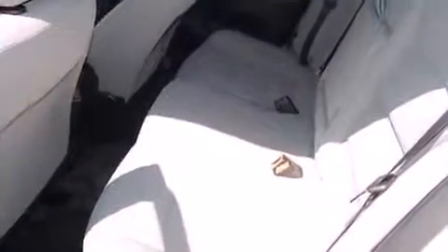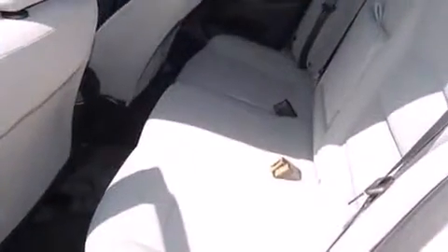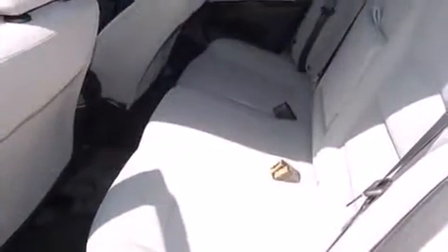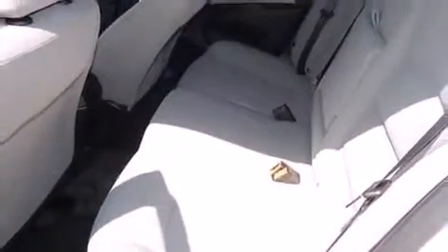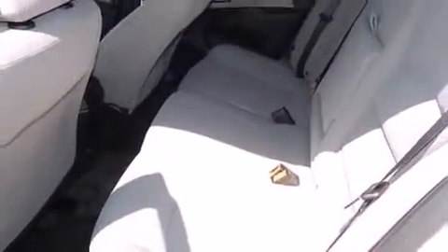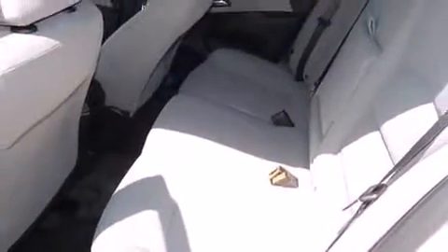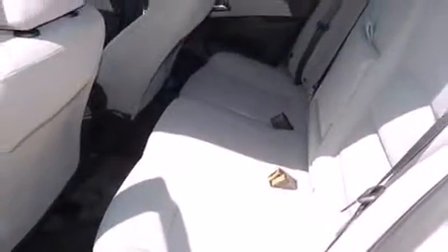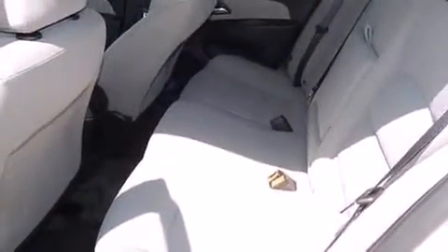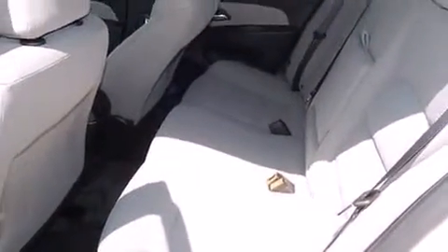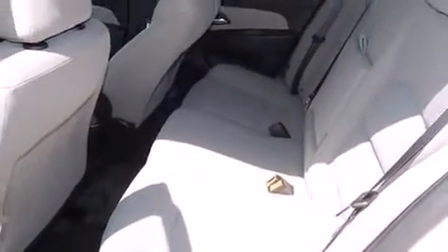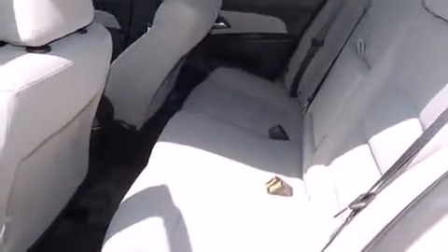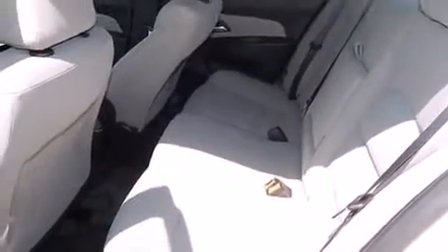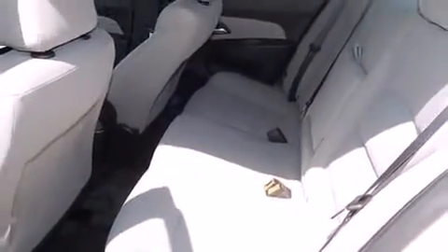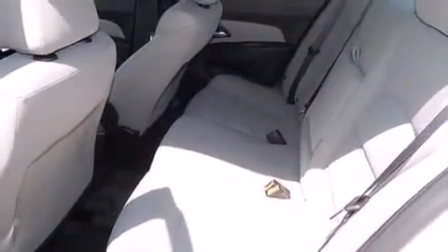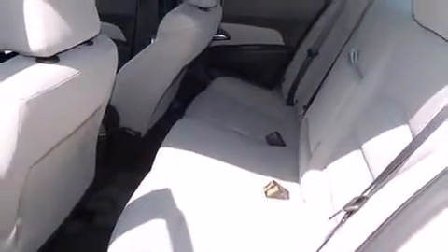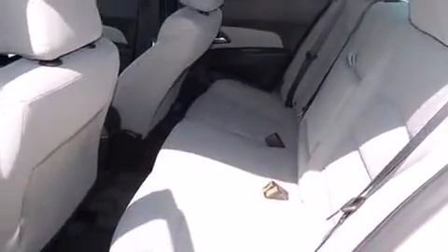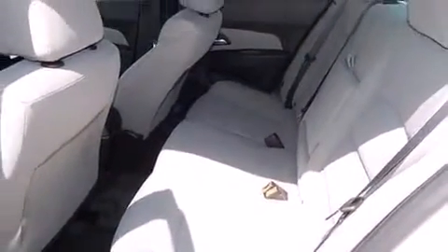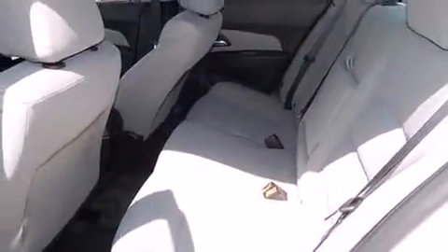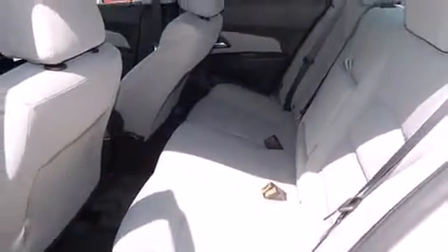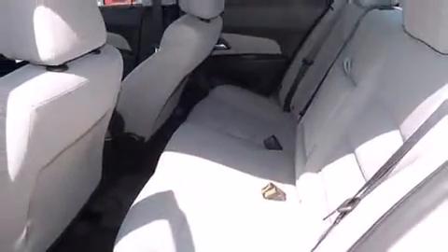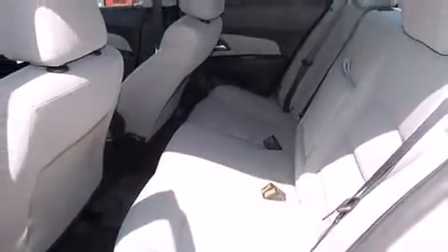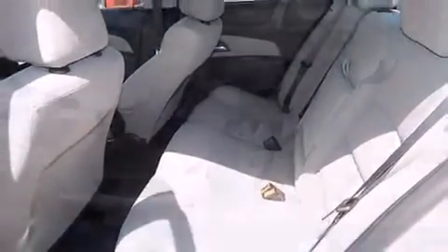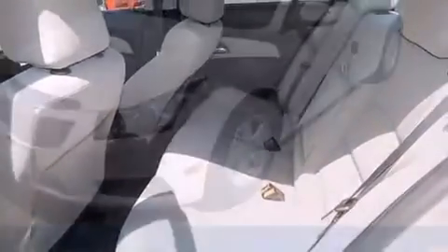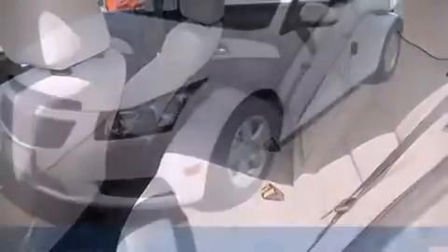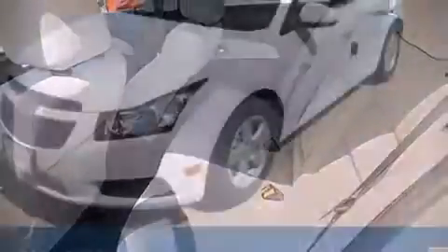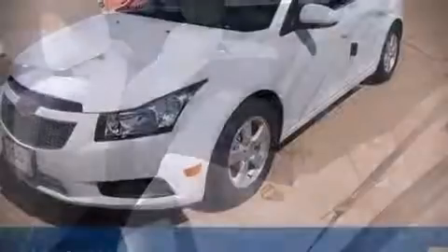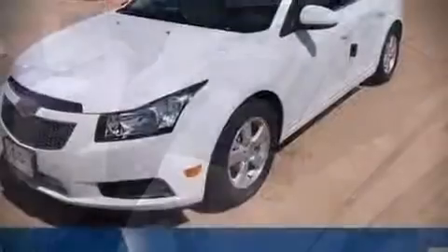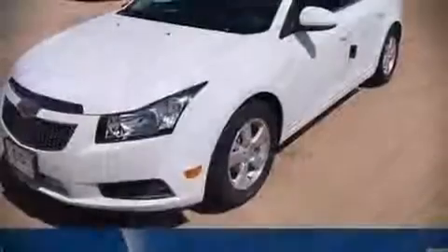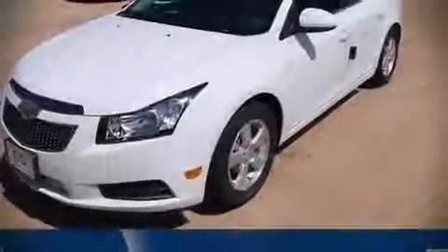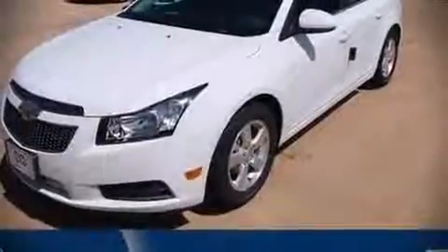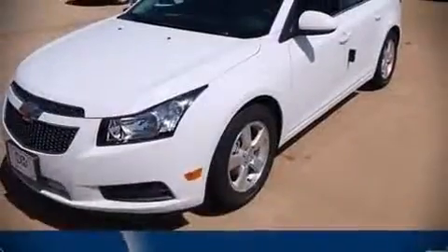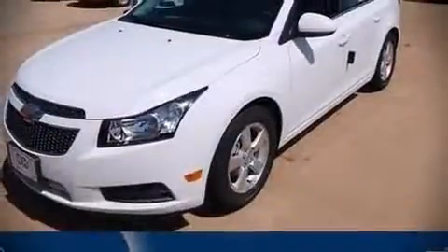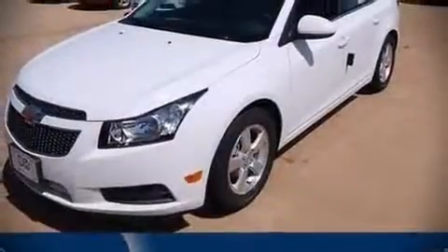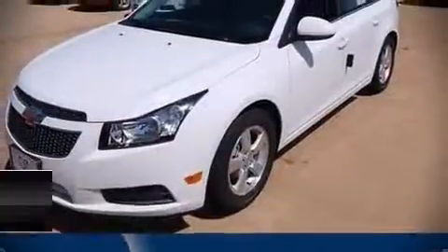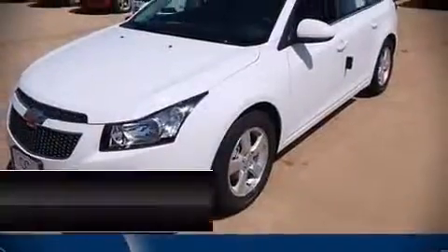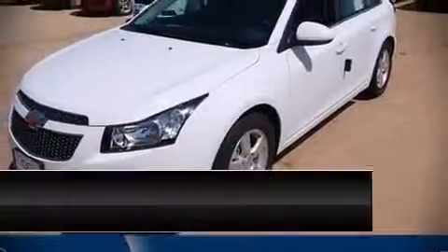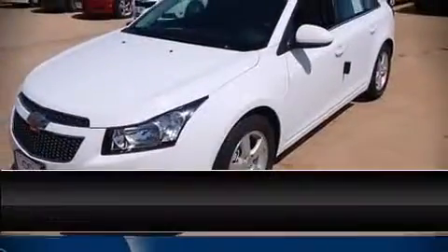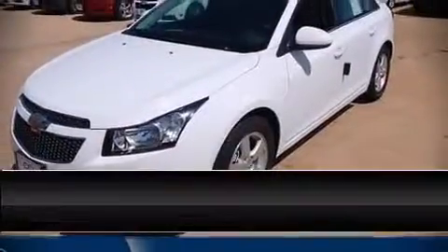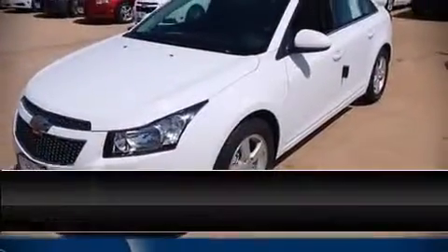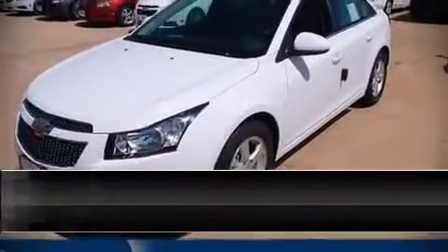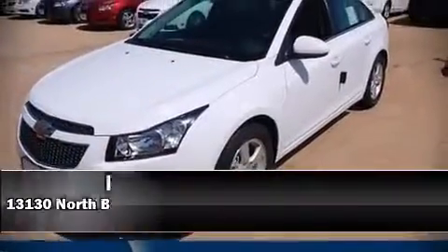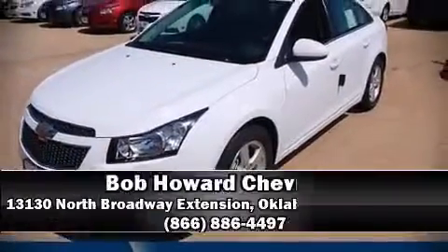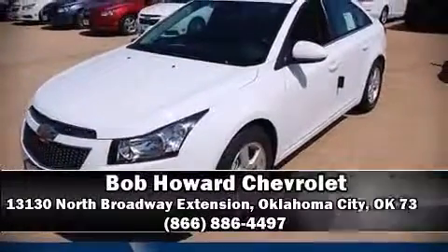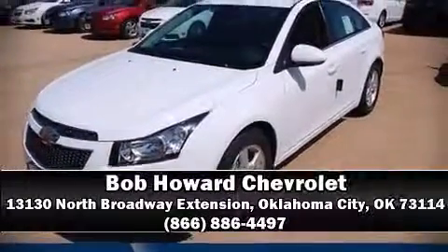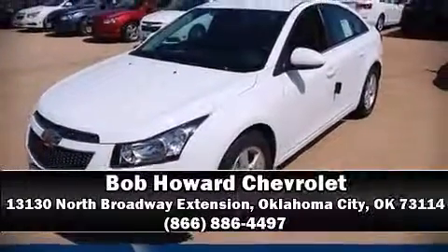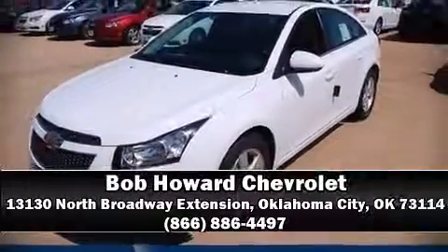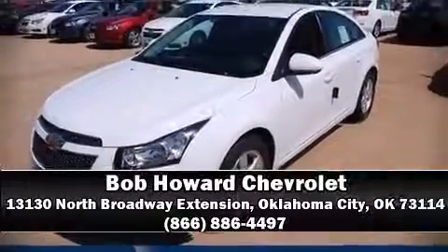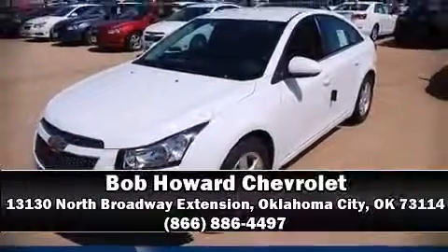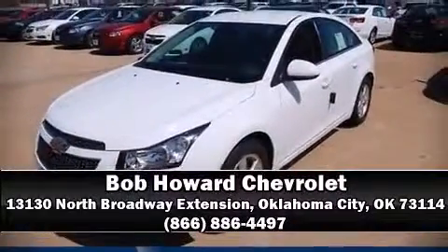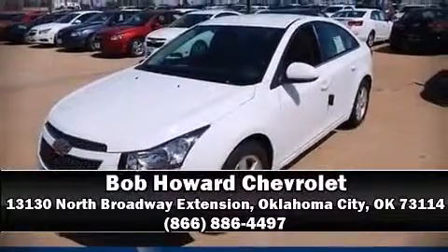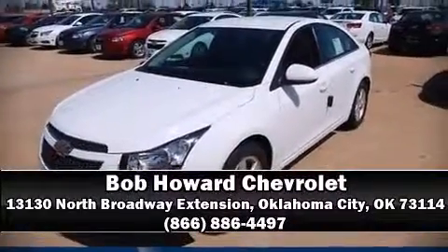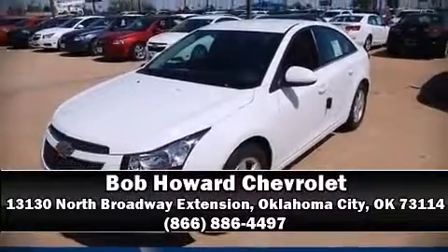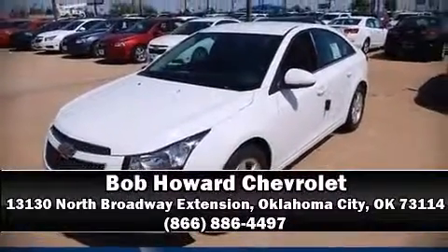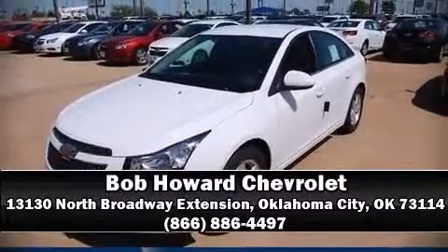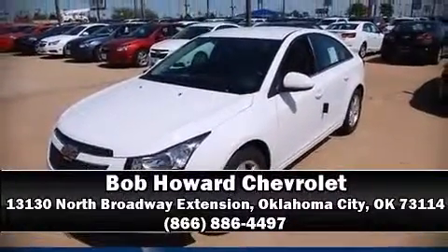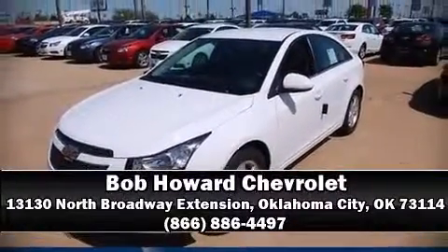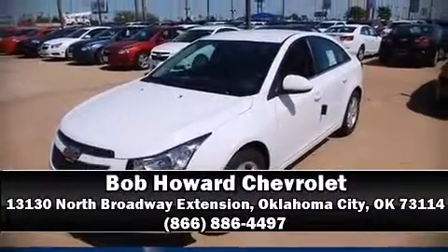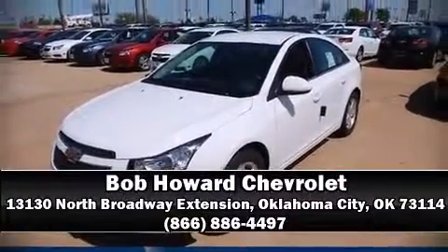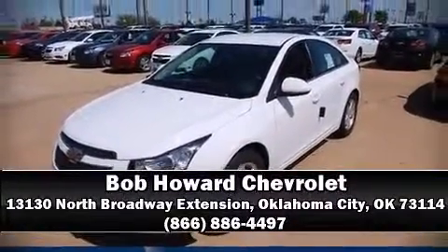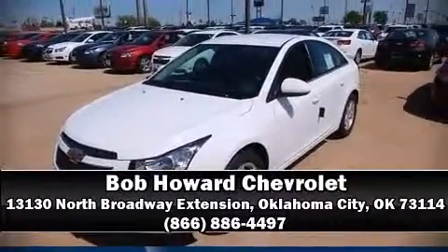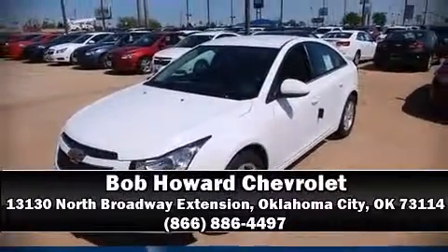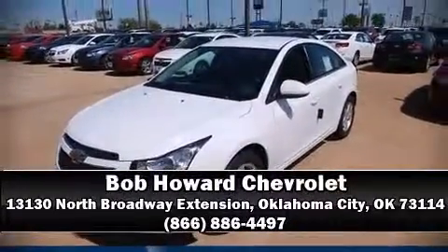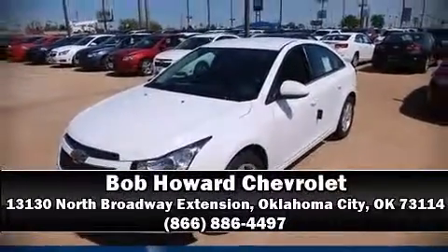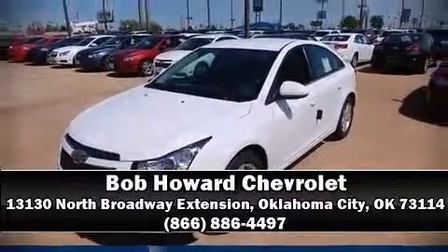Our sales staff will help you find the vehicle that you've been searching for. Please don't hesitate to give us a call. We'll see you next time.